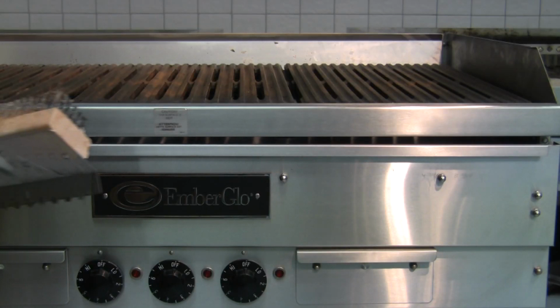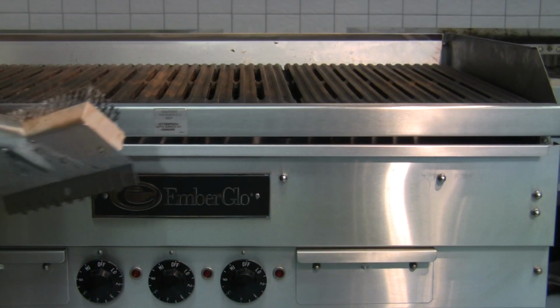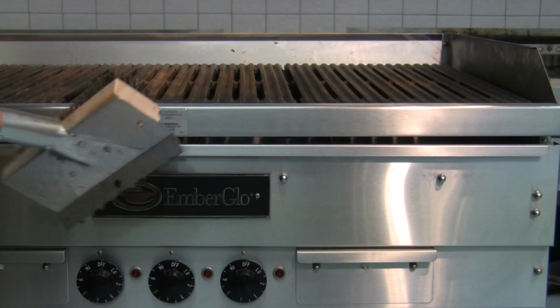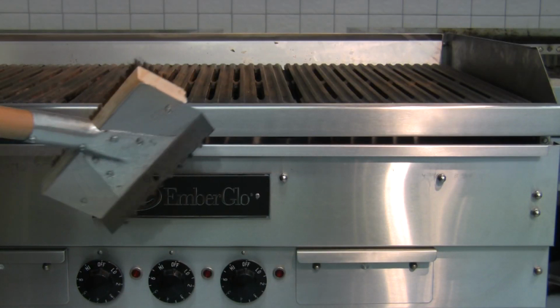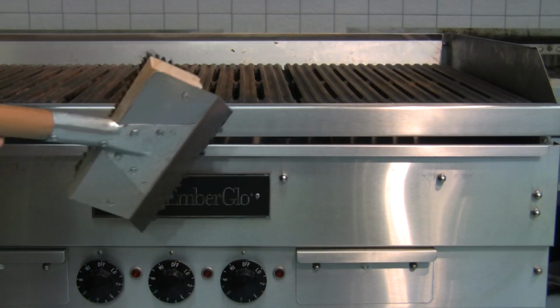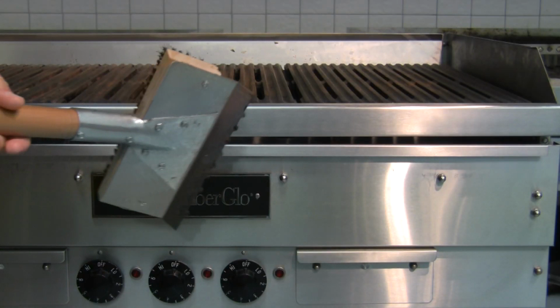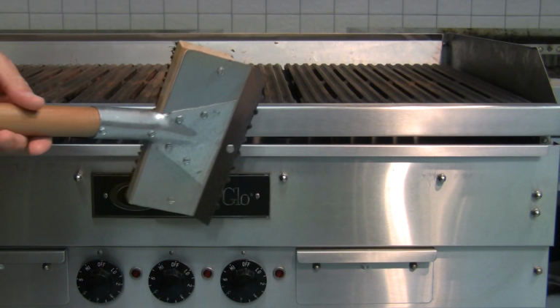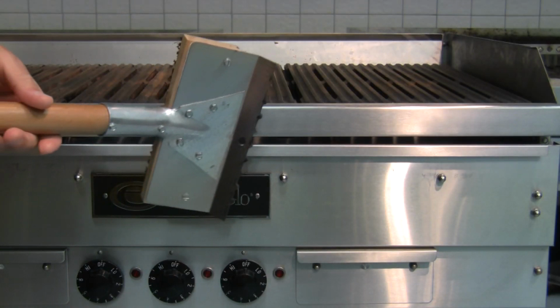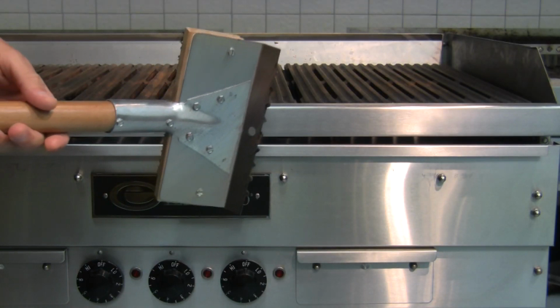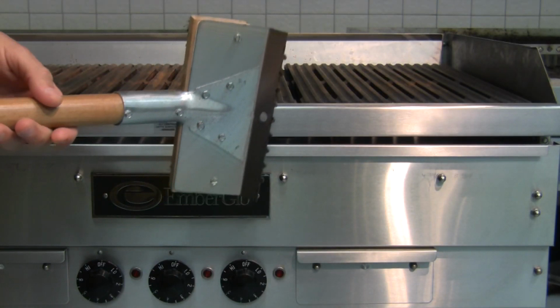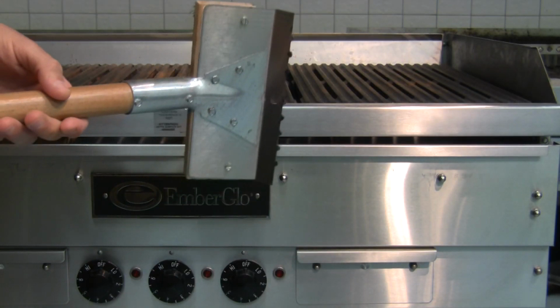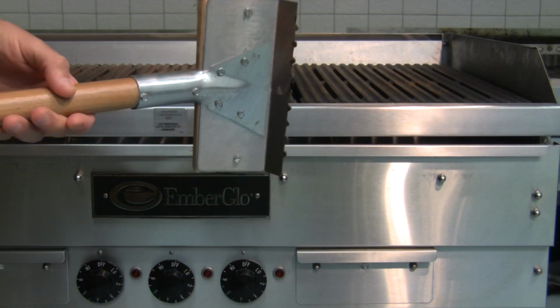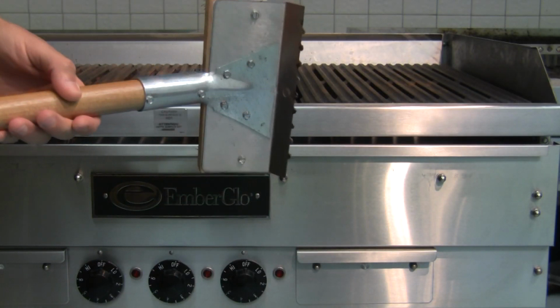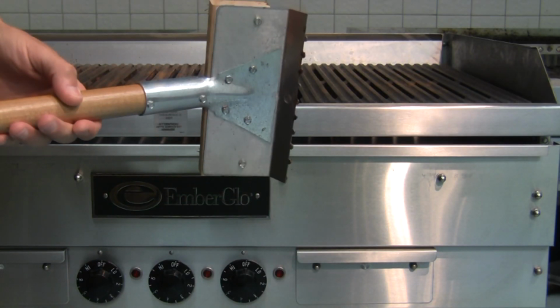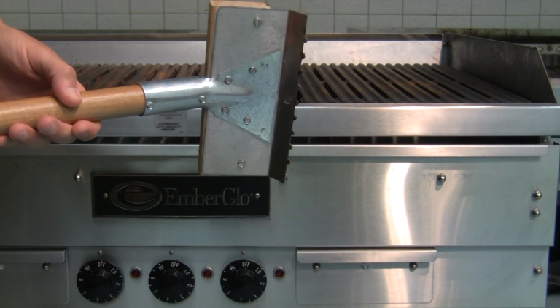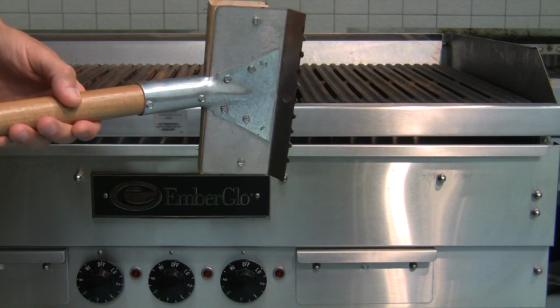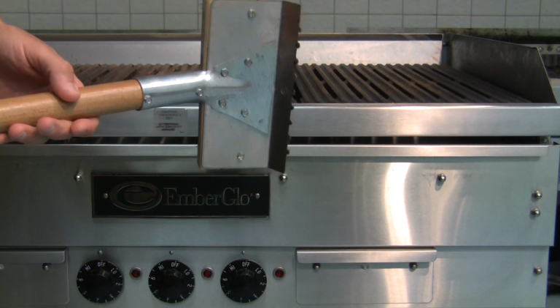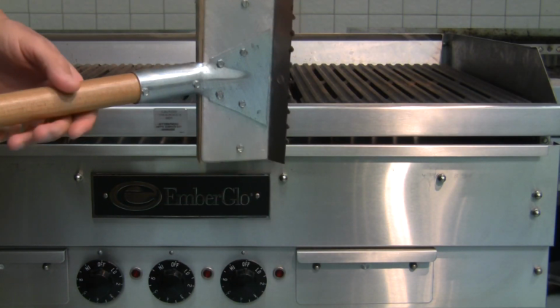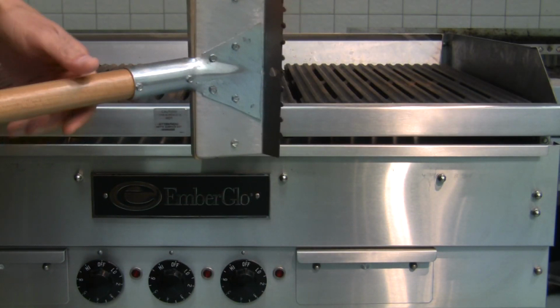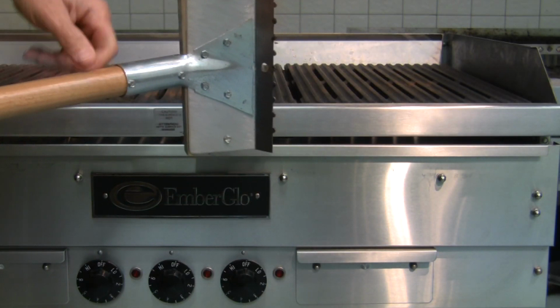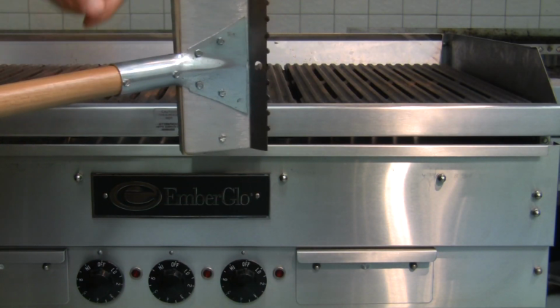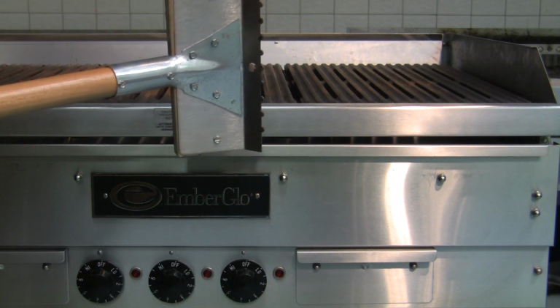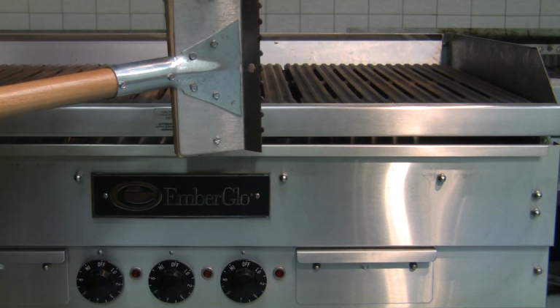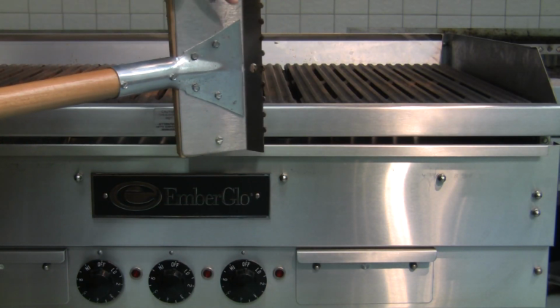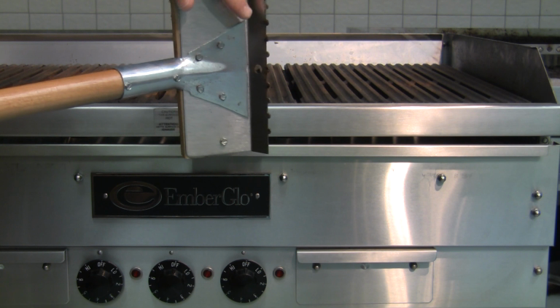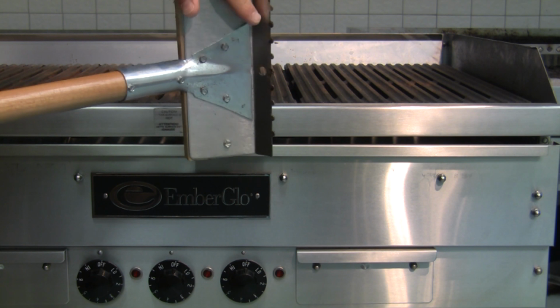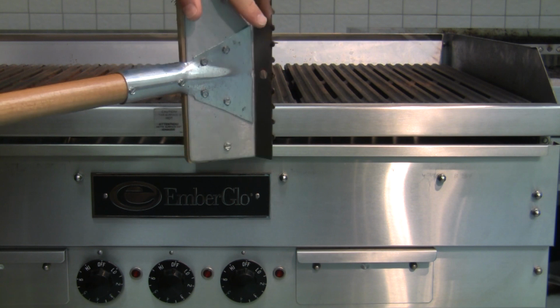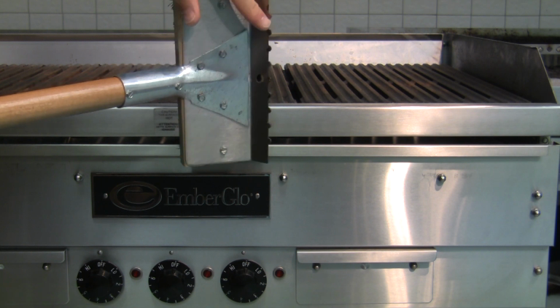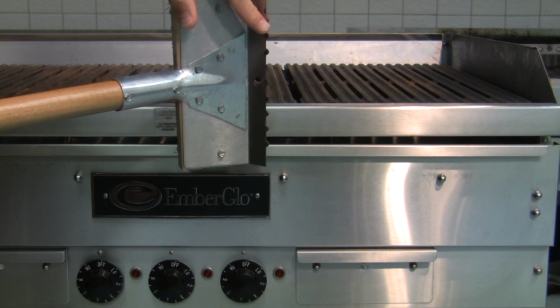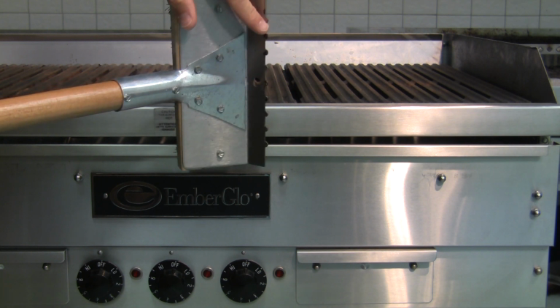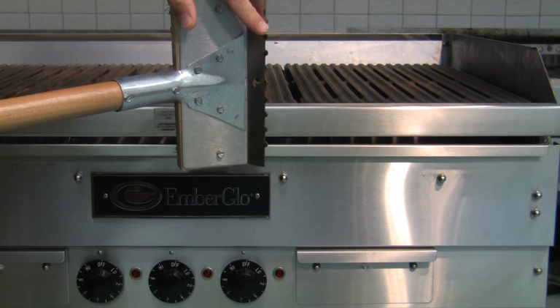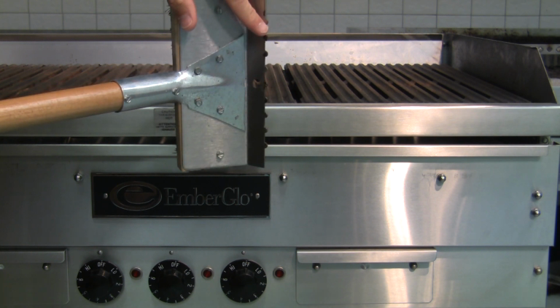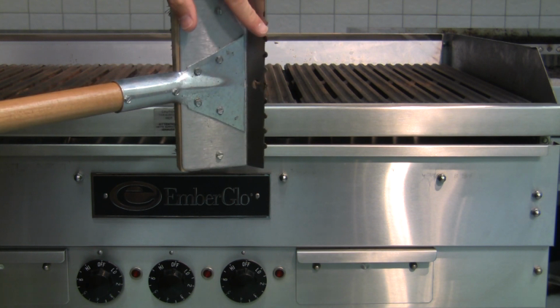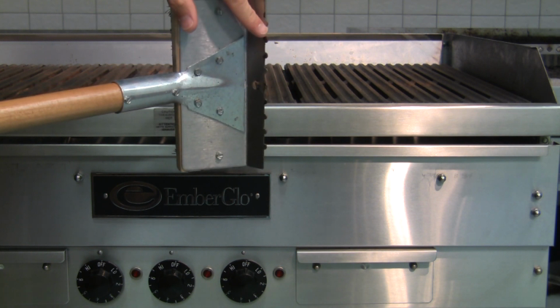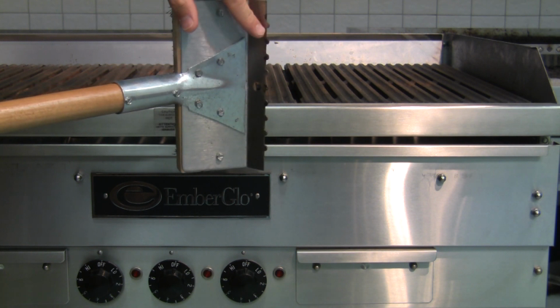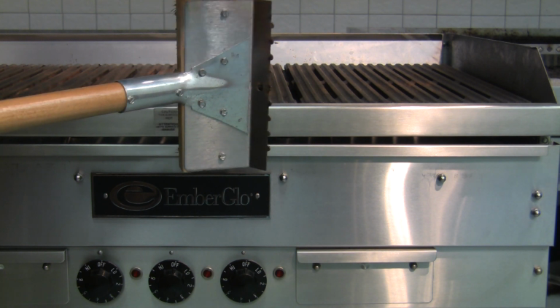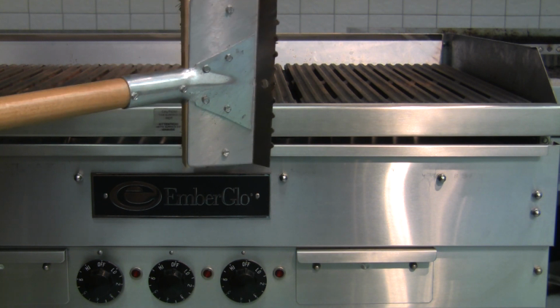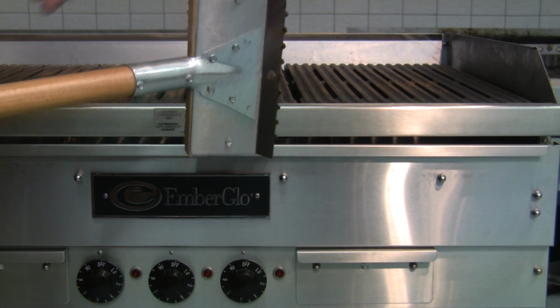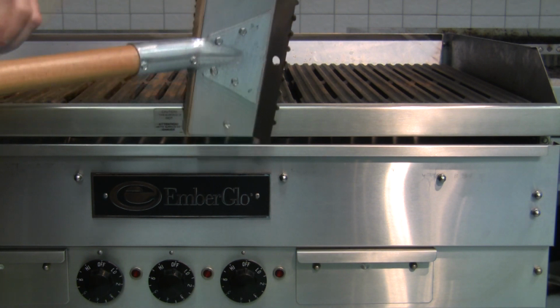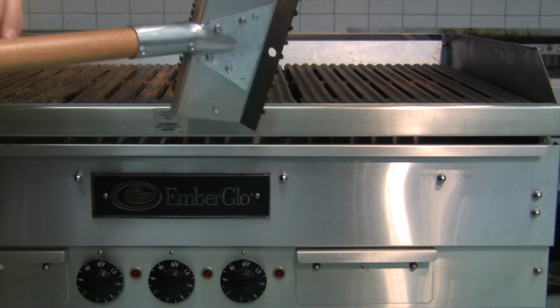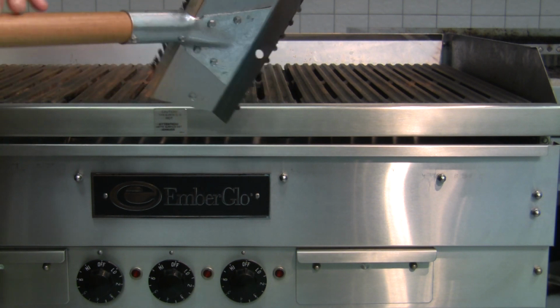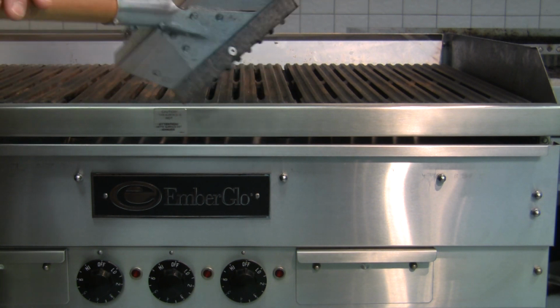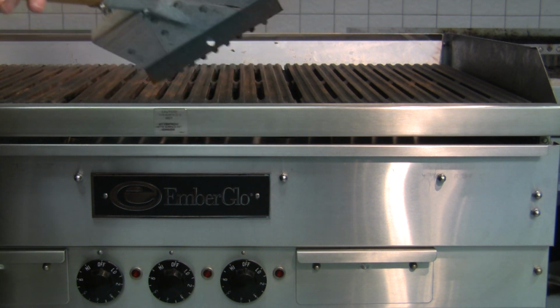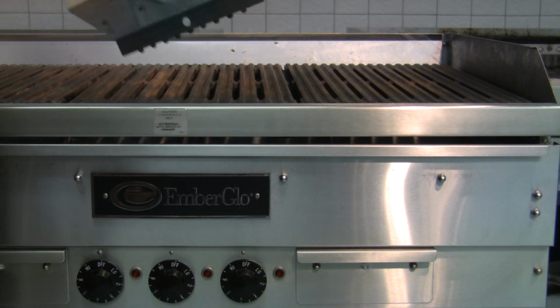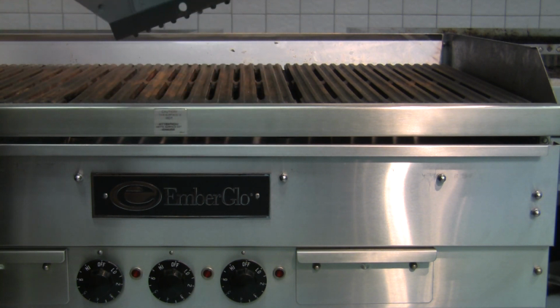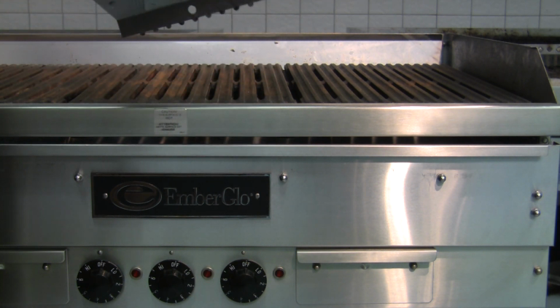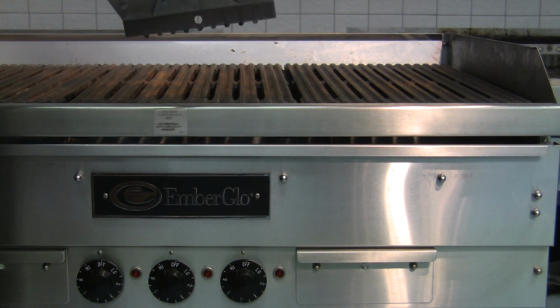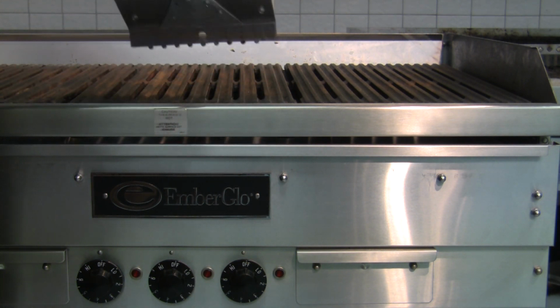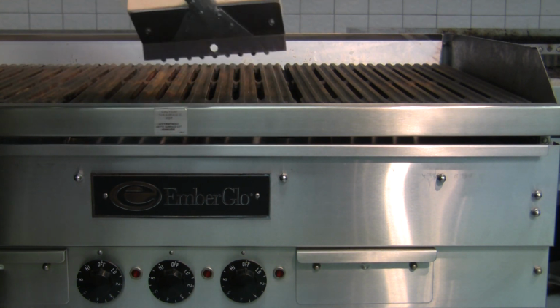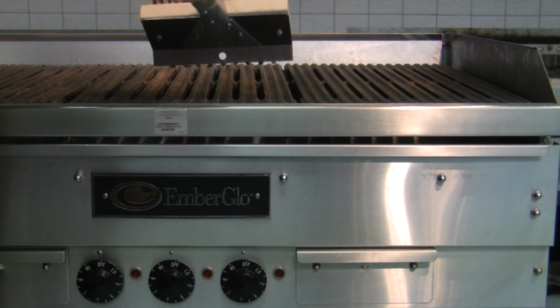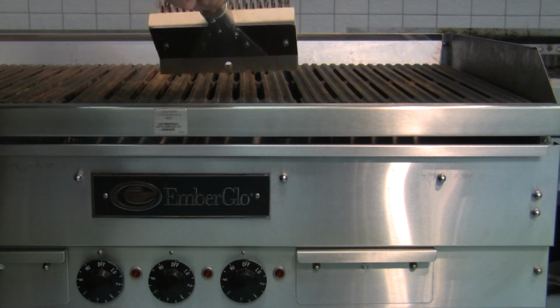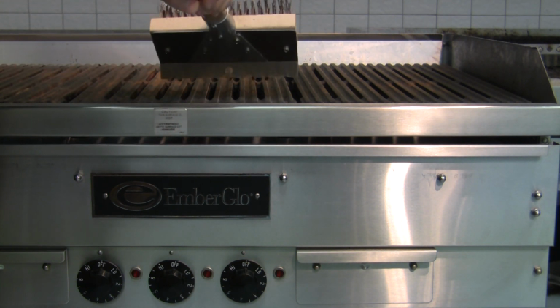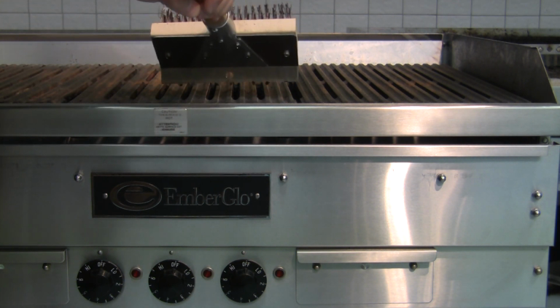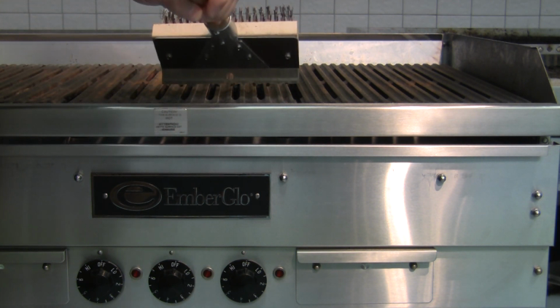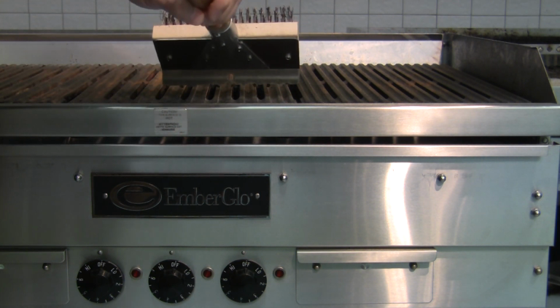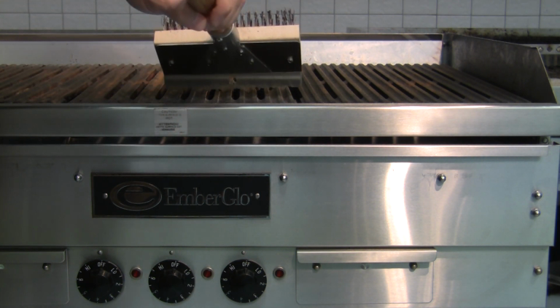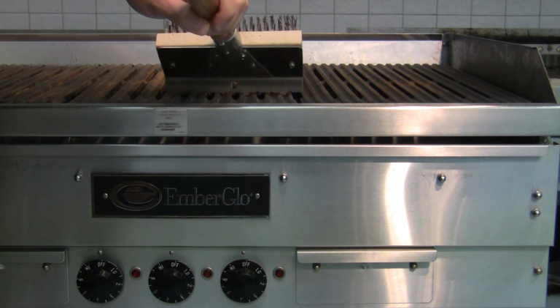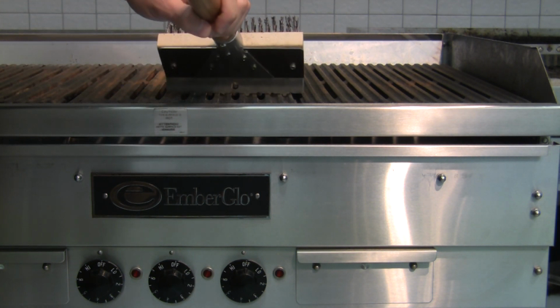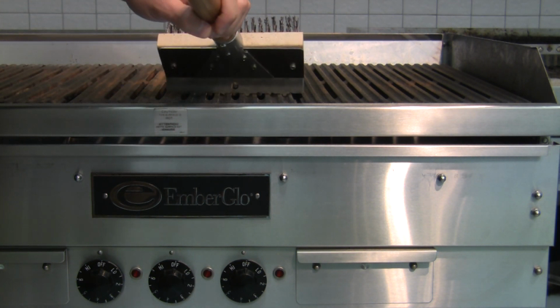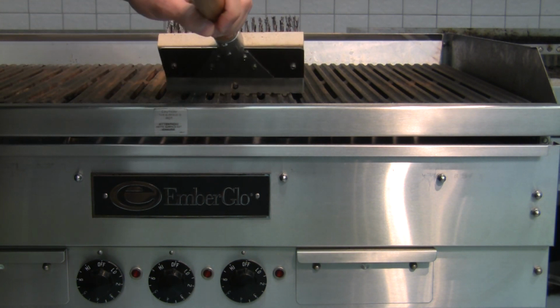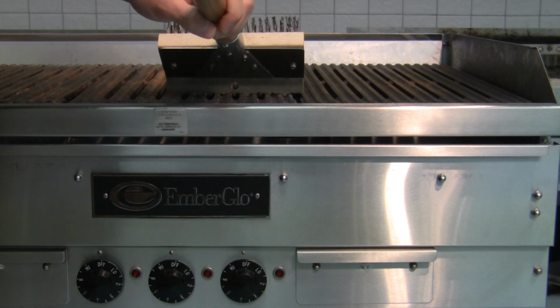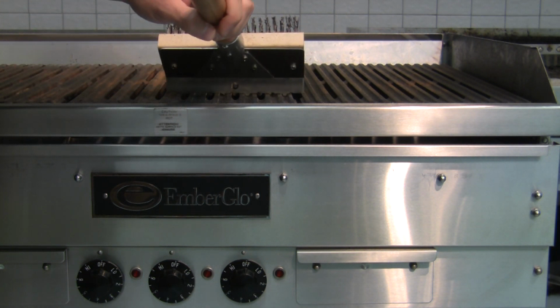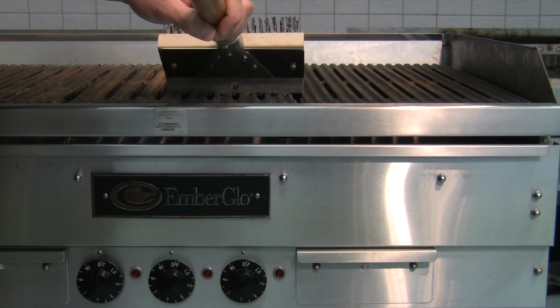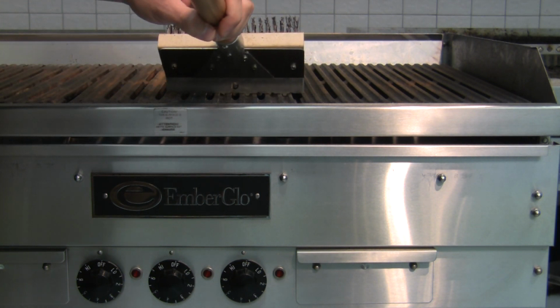The ridges on the grill brush fit into the channels of the grill's surface. Flip over the brush and use them to remove stubborn grease from the grill.